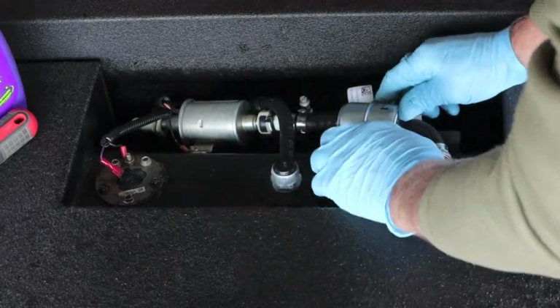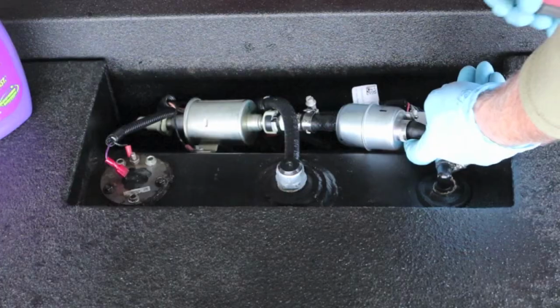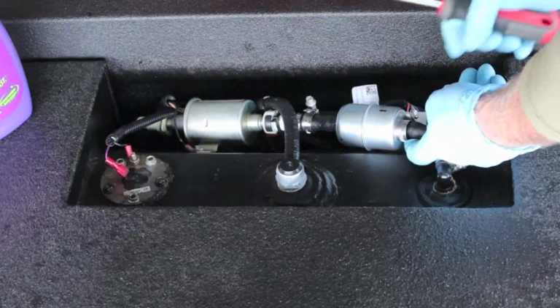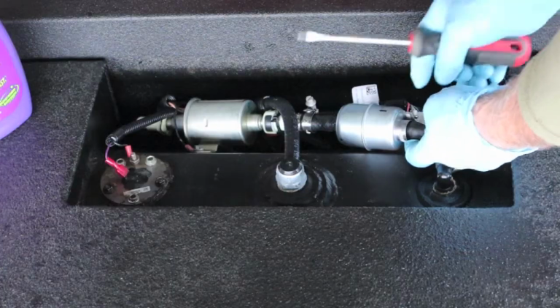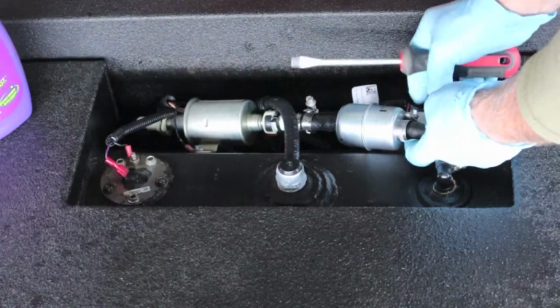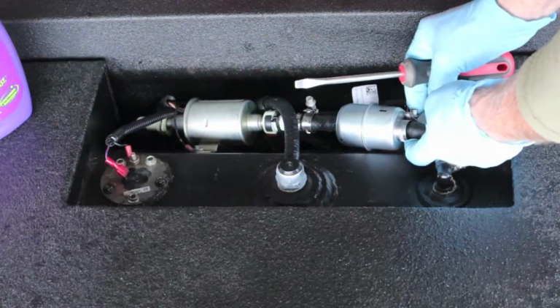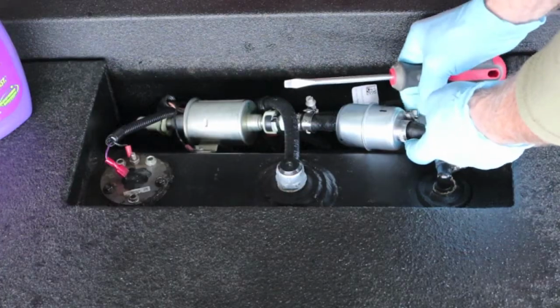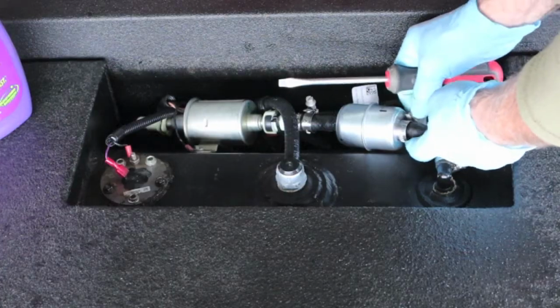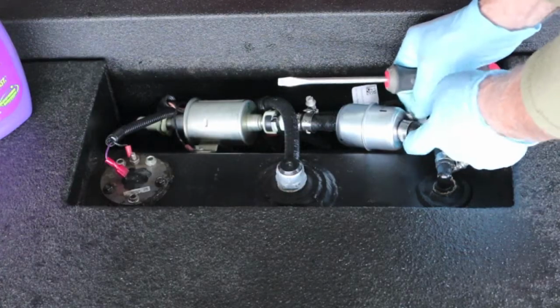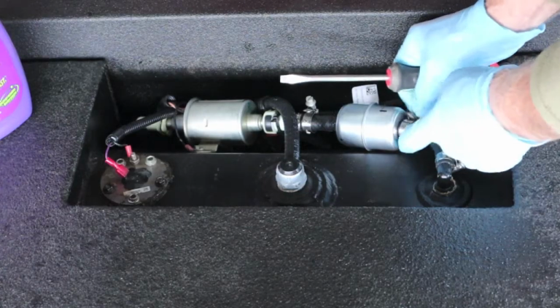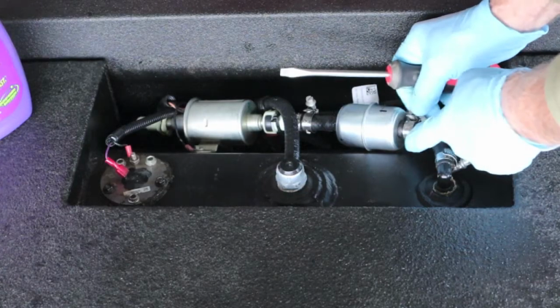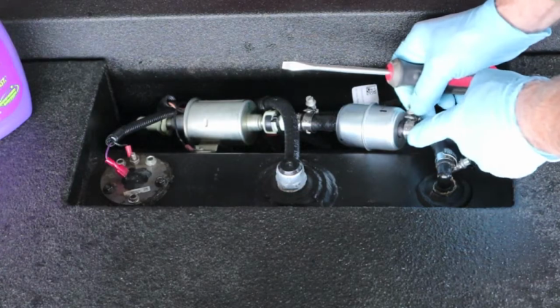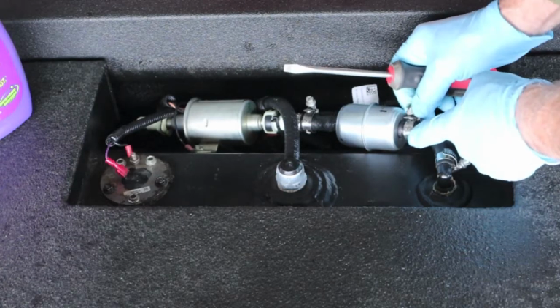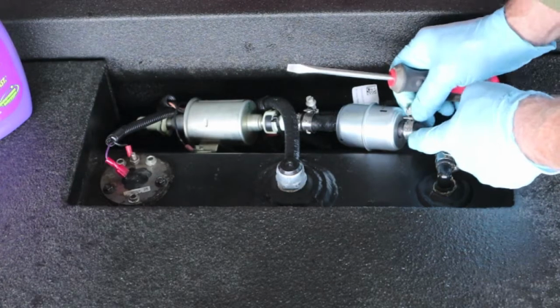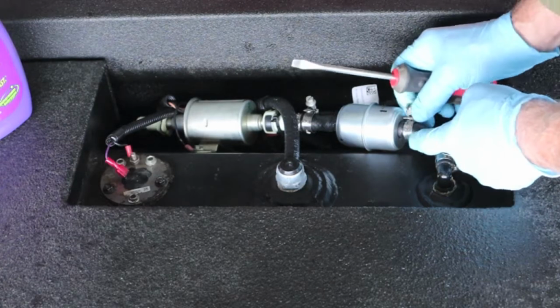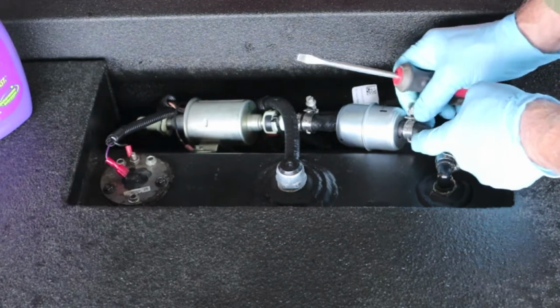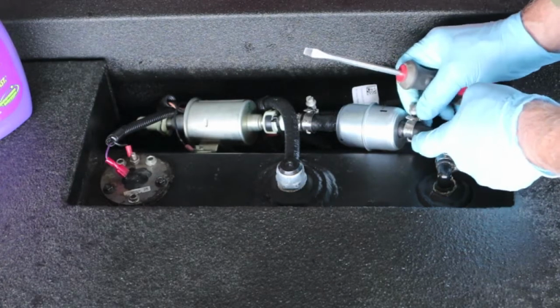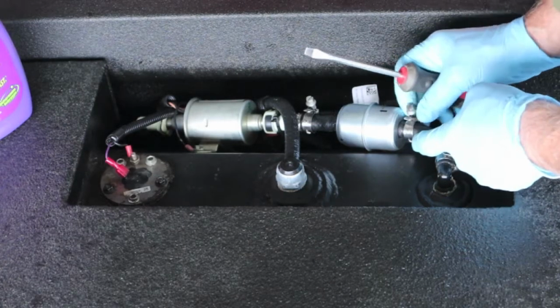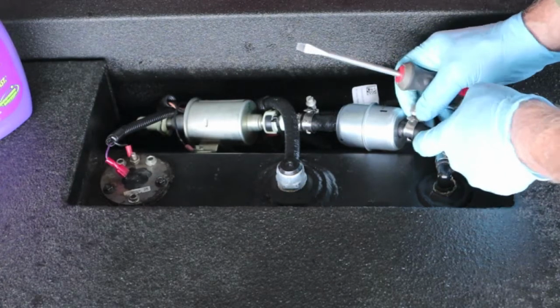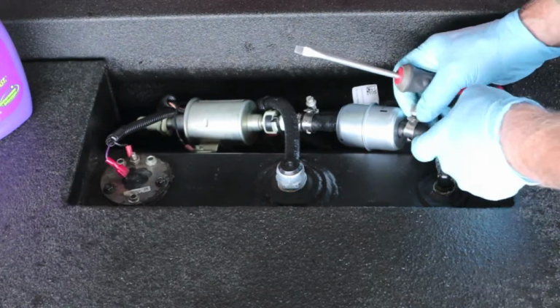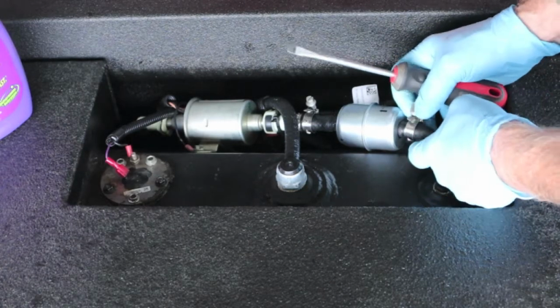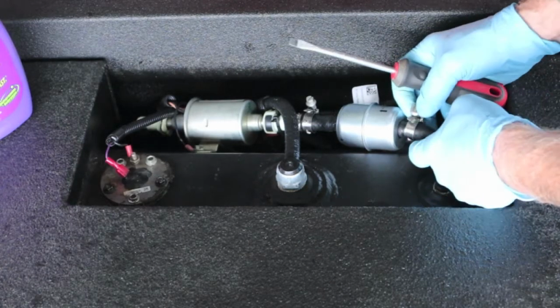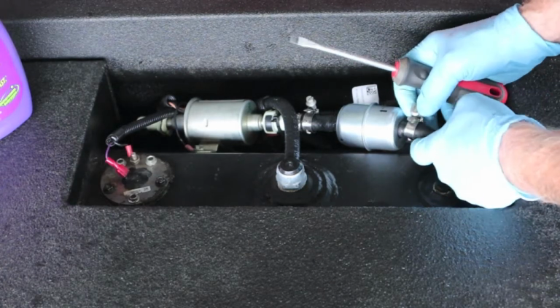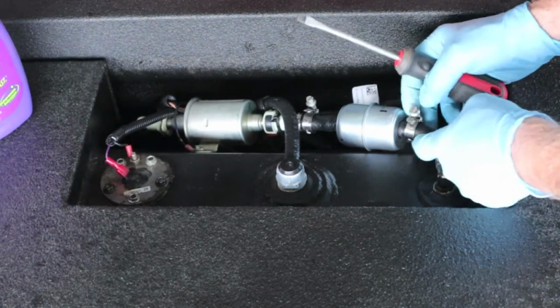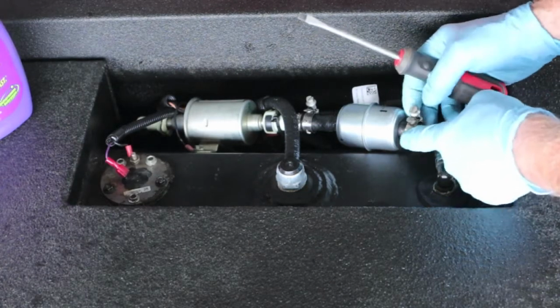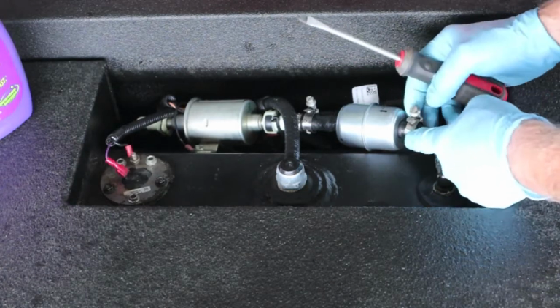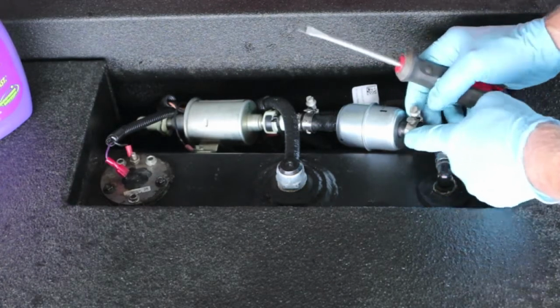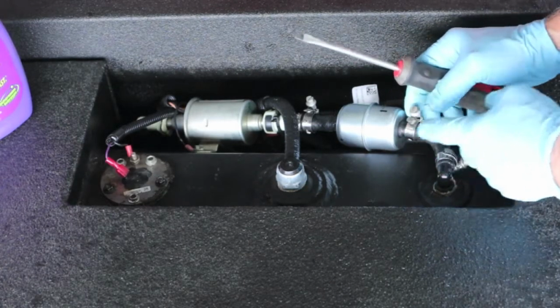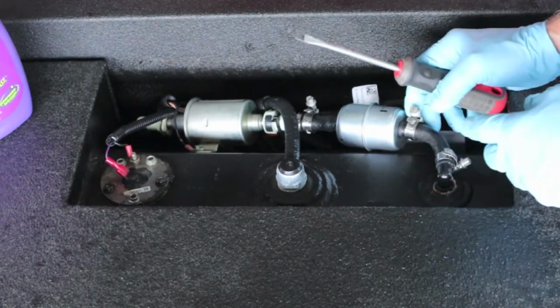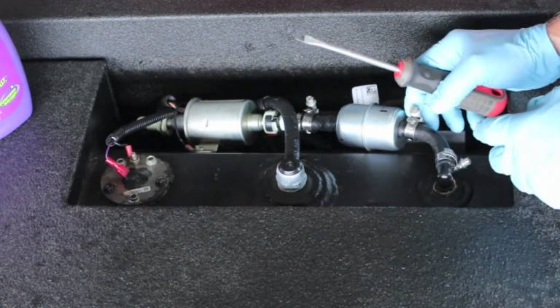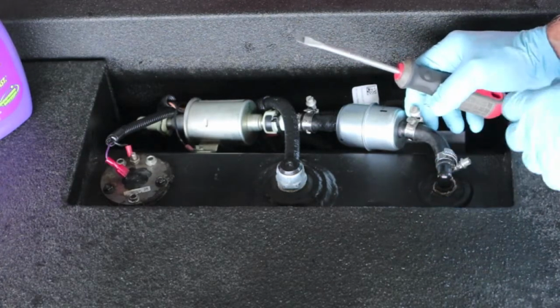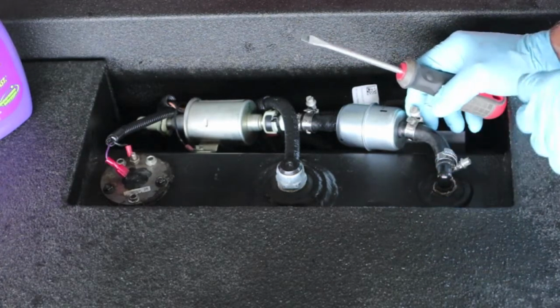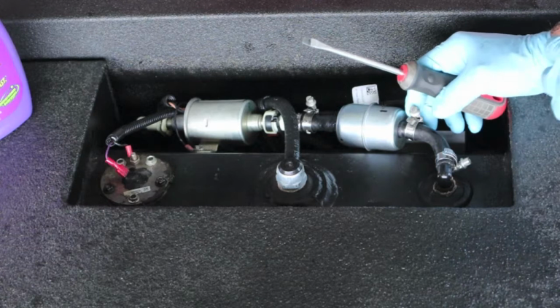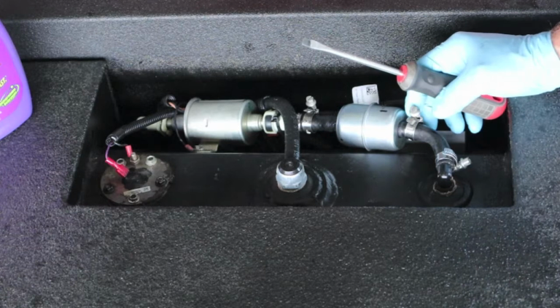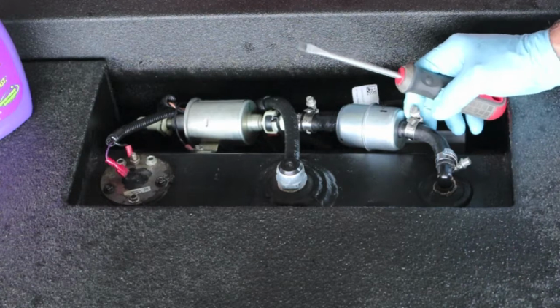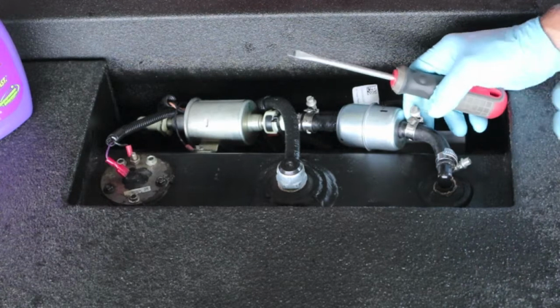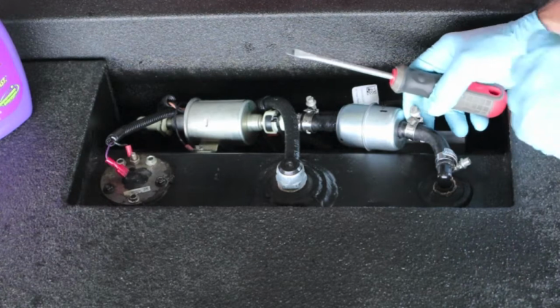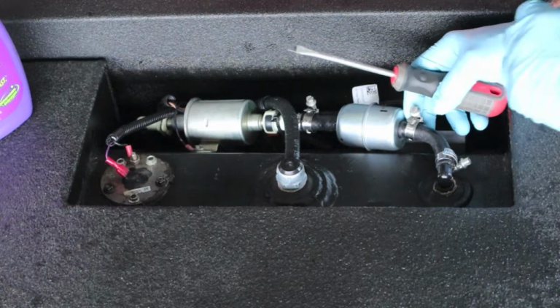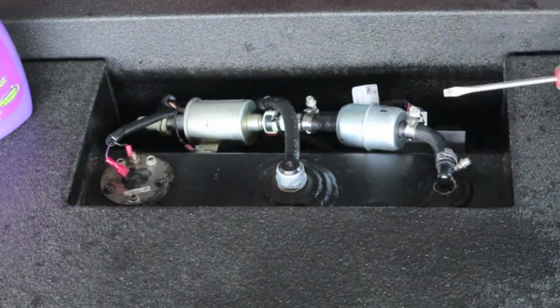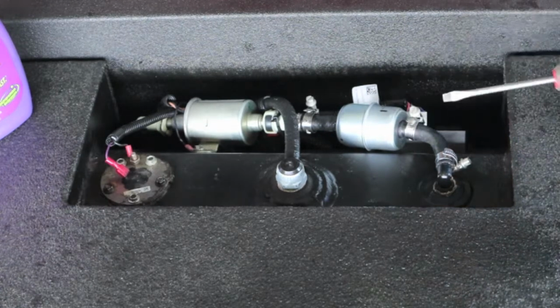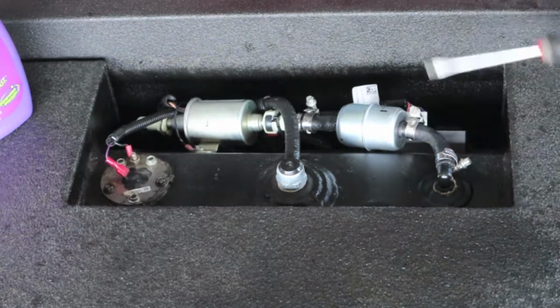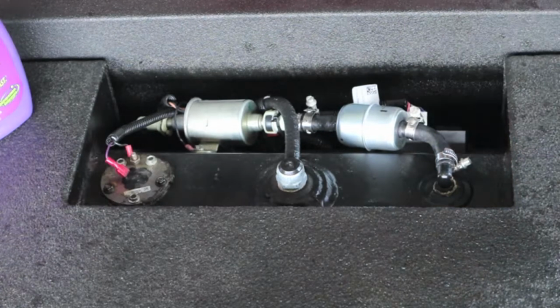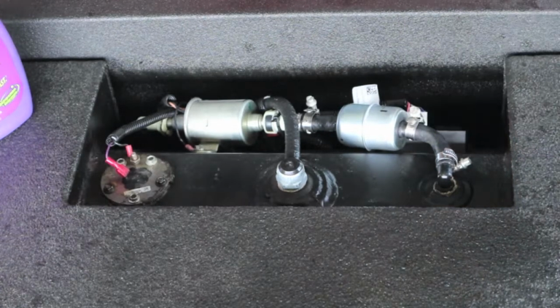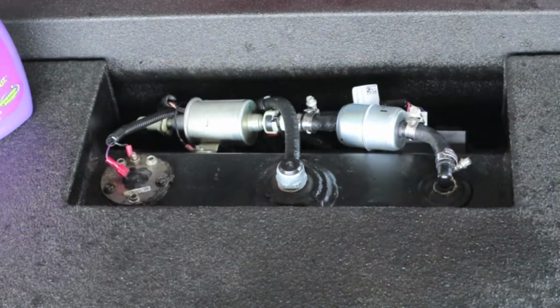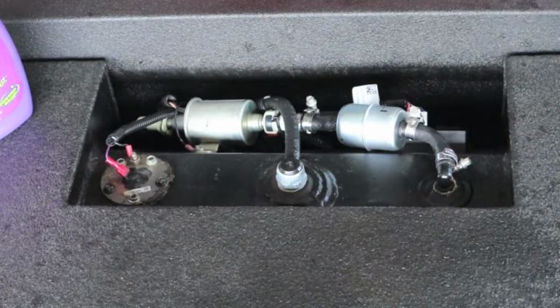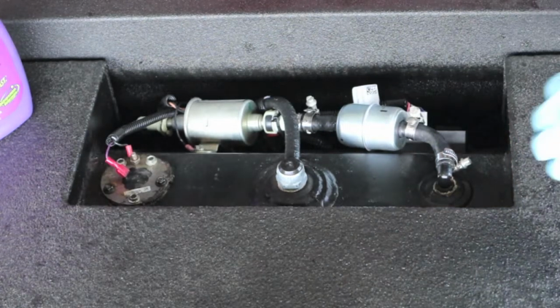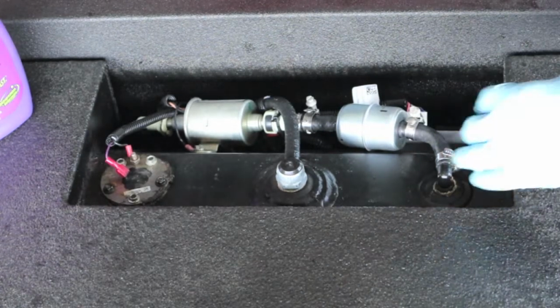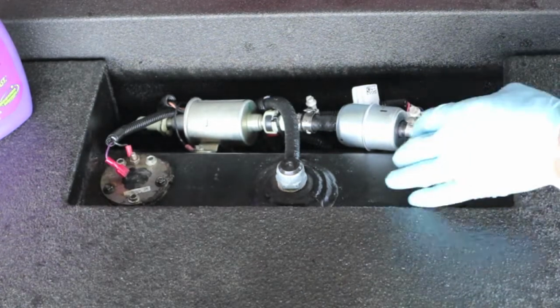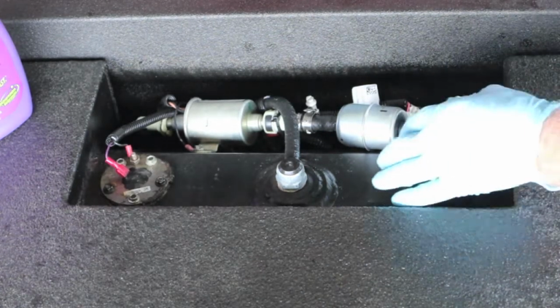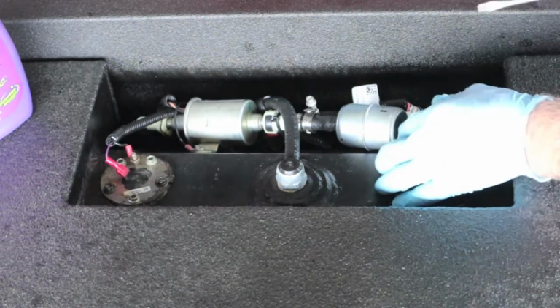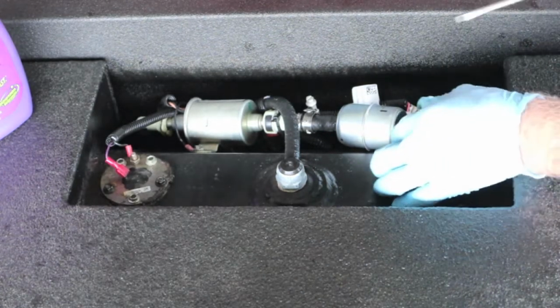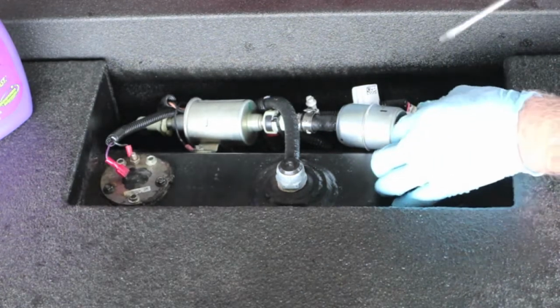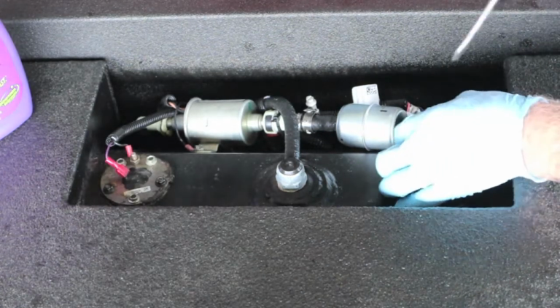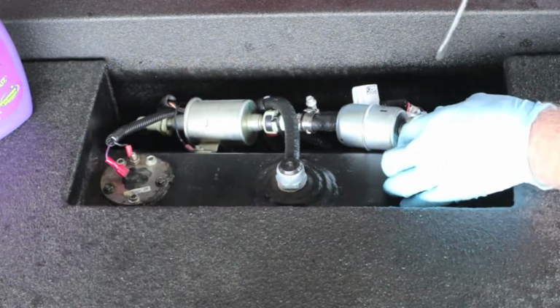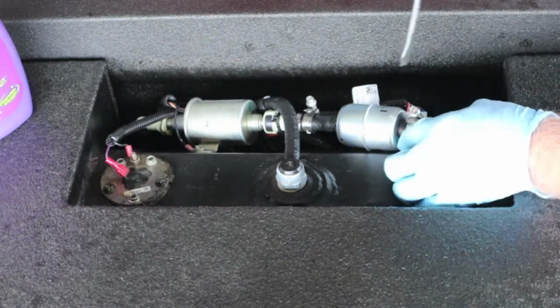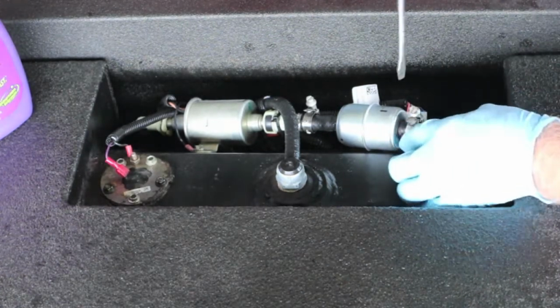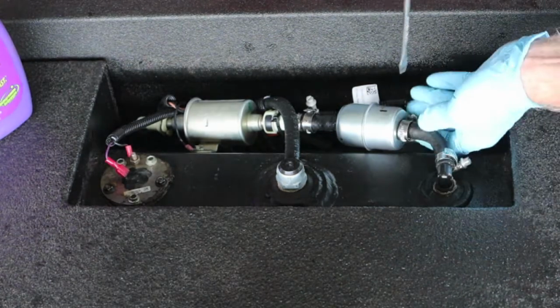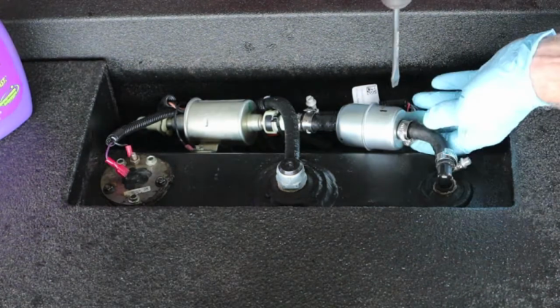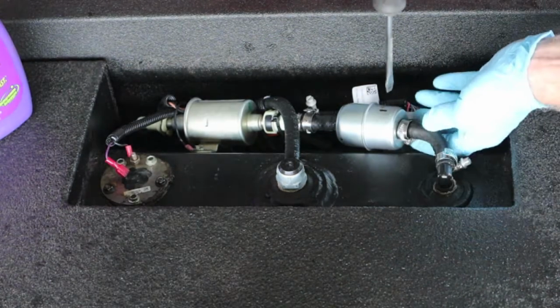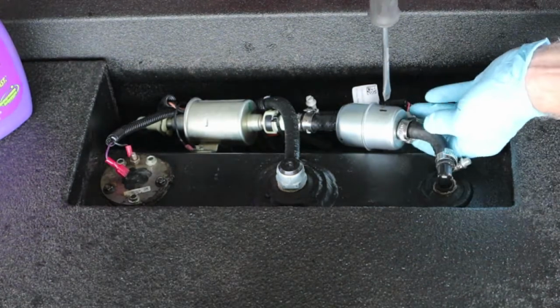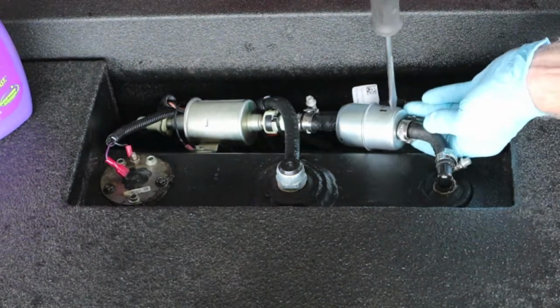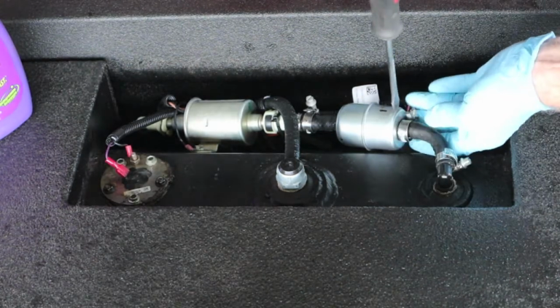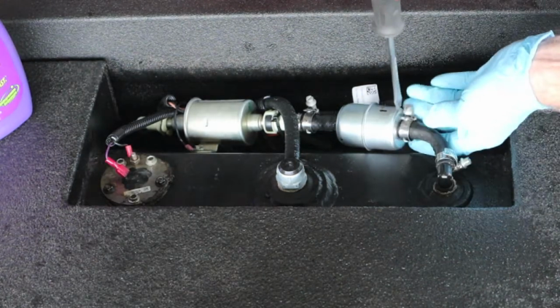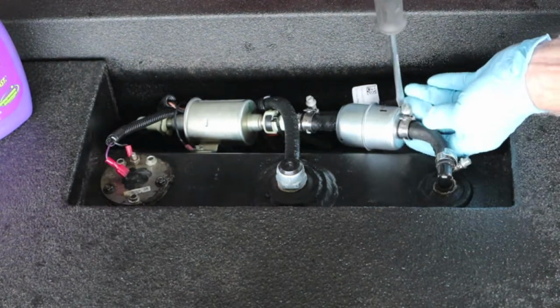I brought two hex drivers with me — quarter inch and five sixteenths. It's amazing that it's neither one of them — let it be metric.